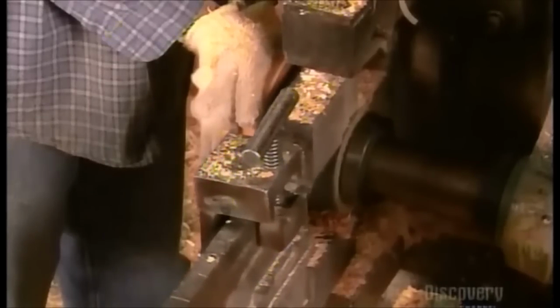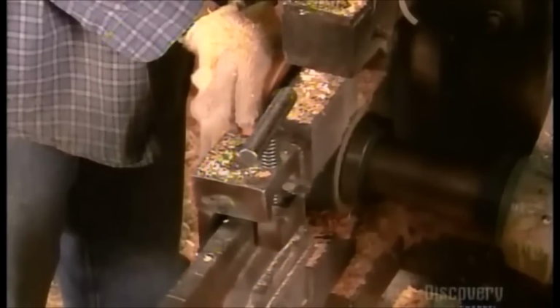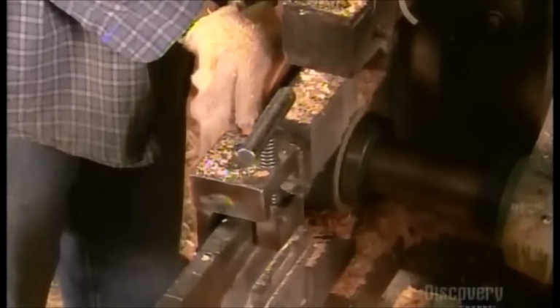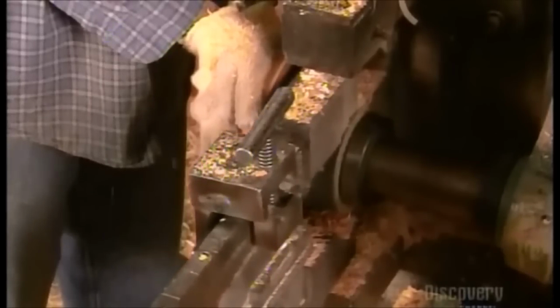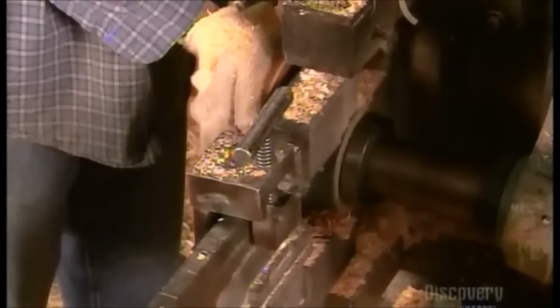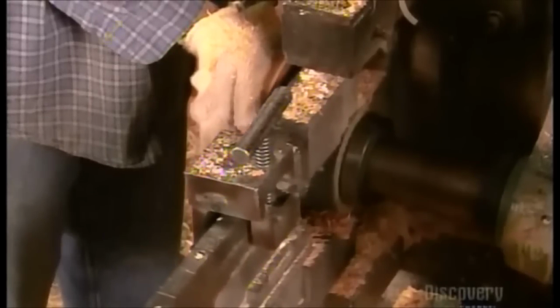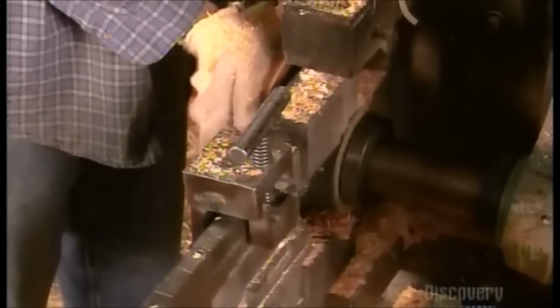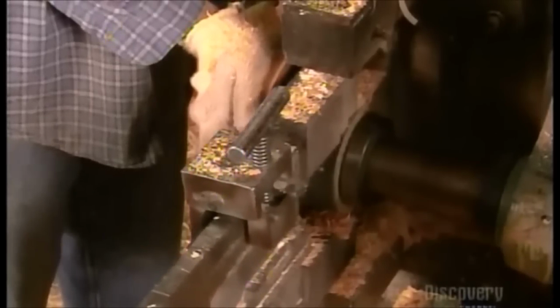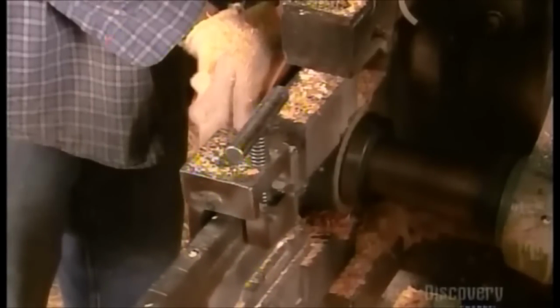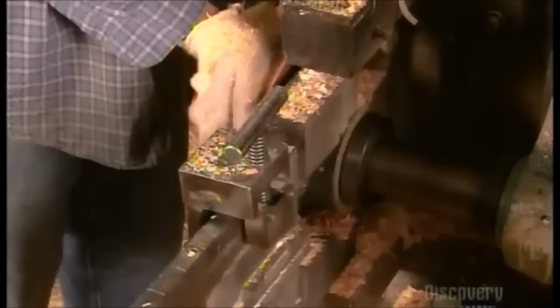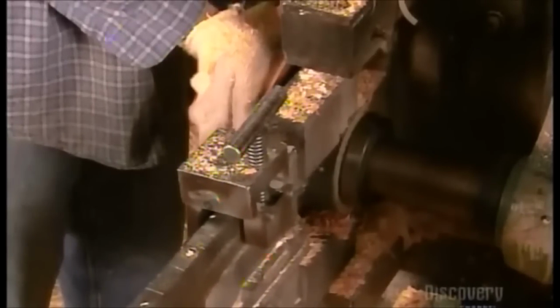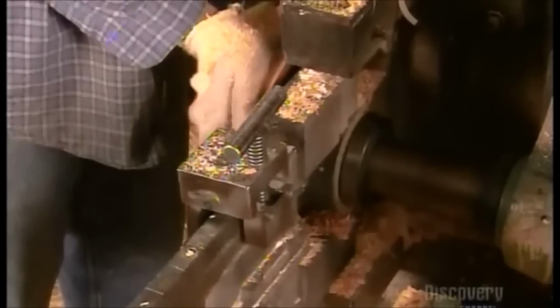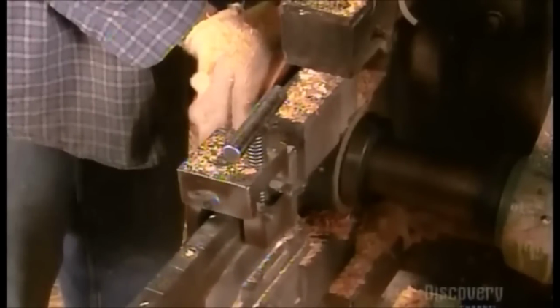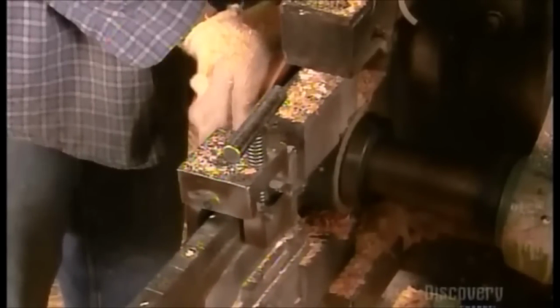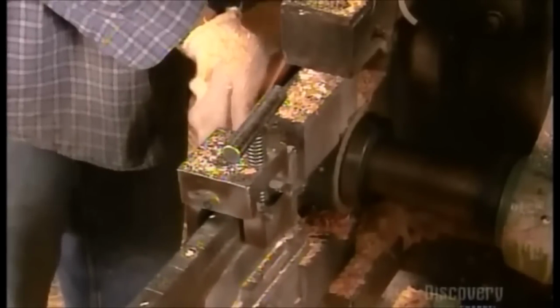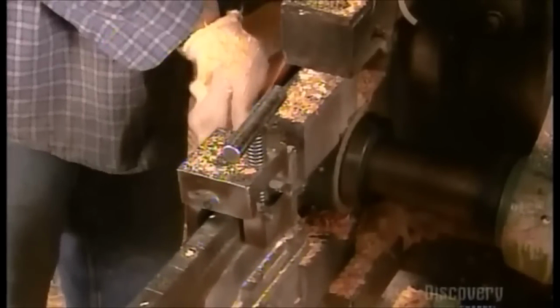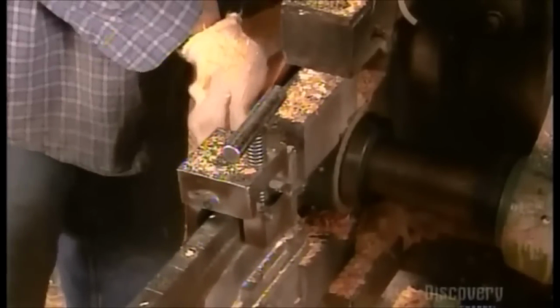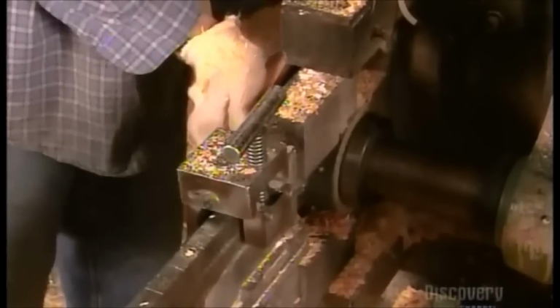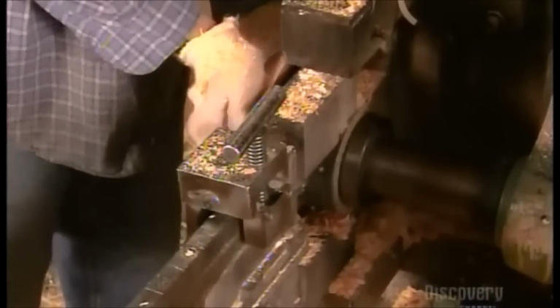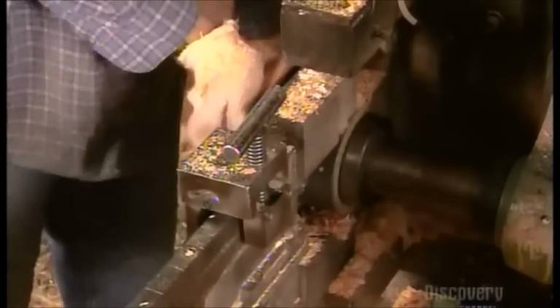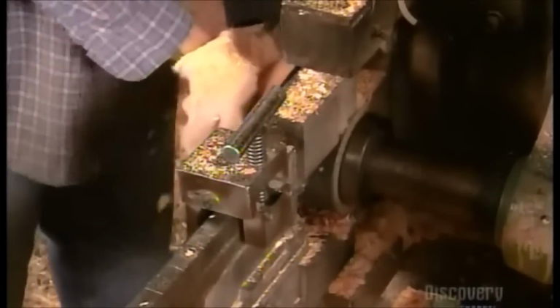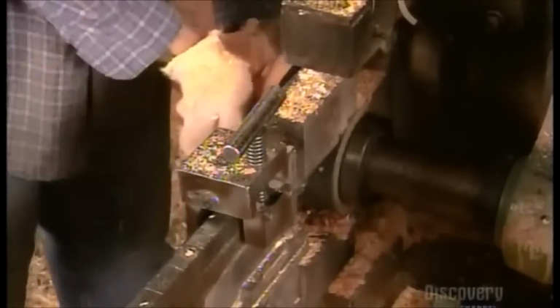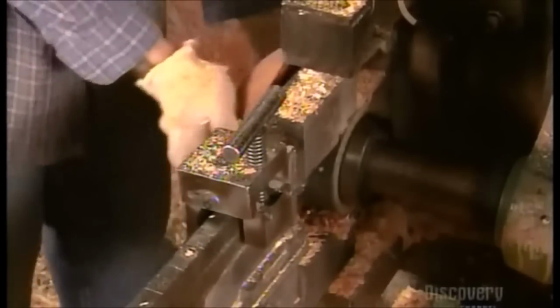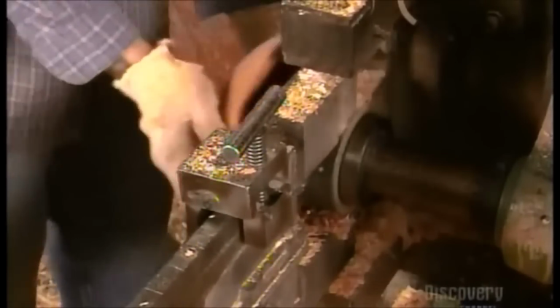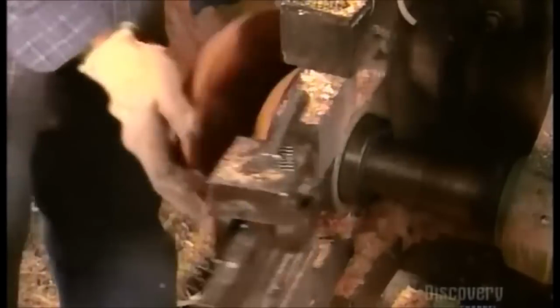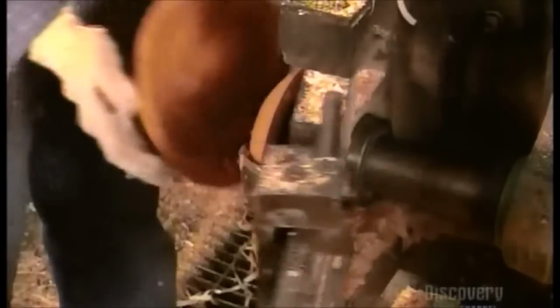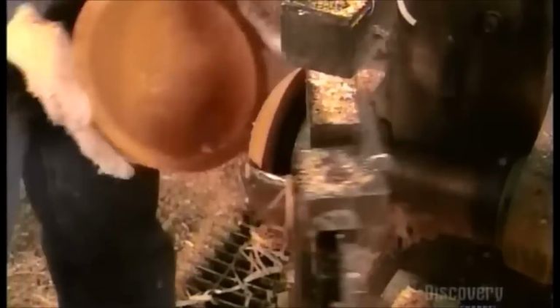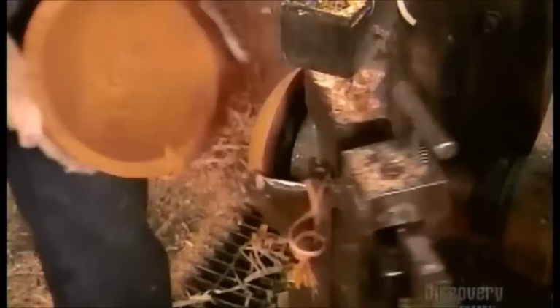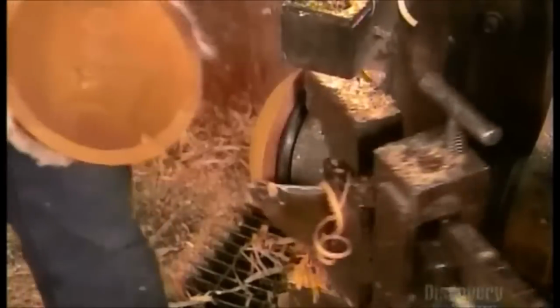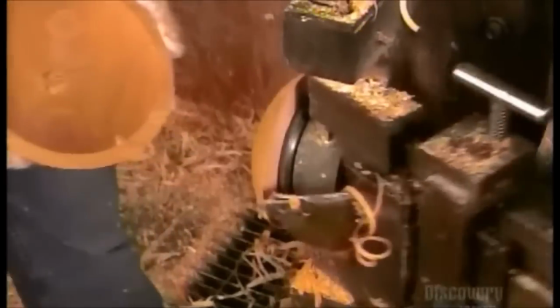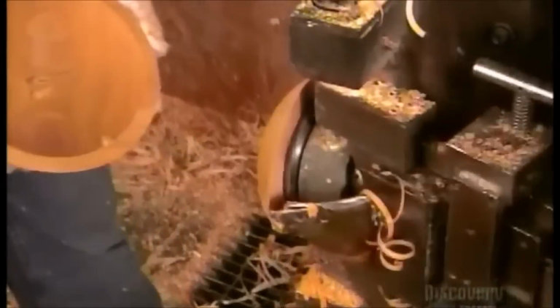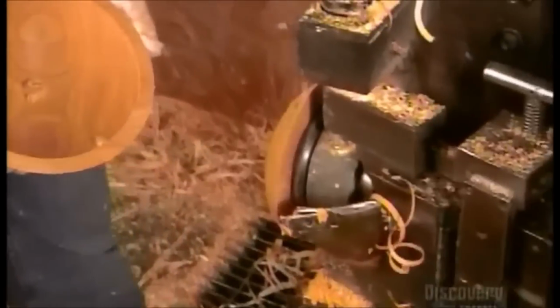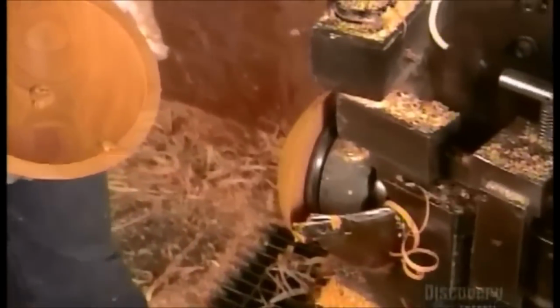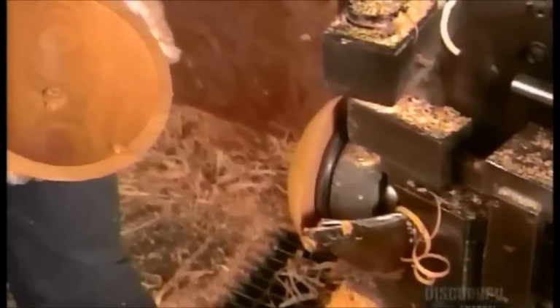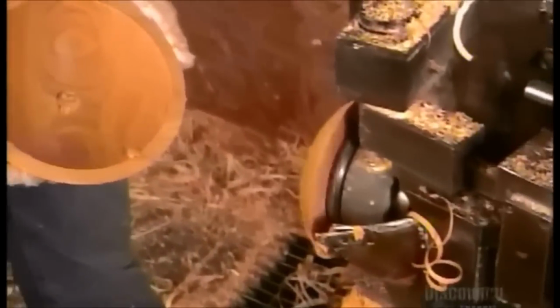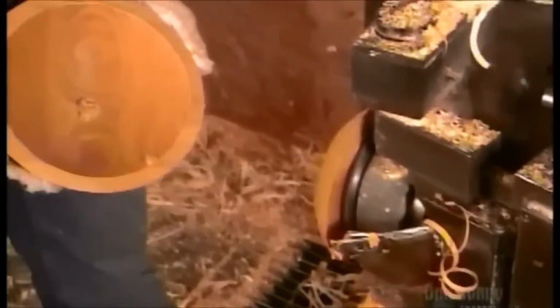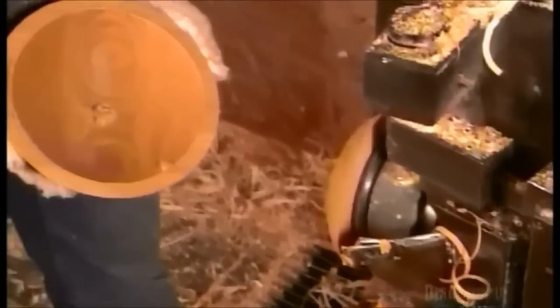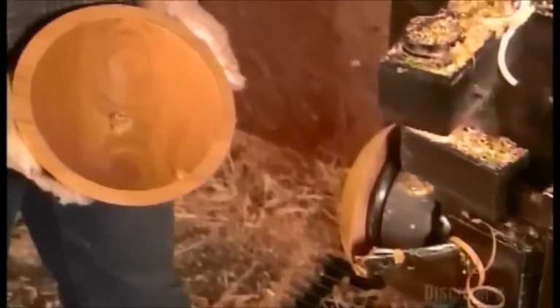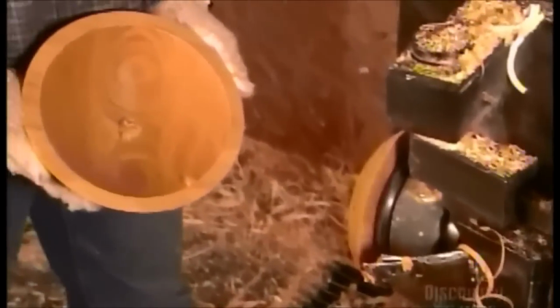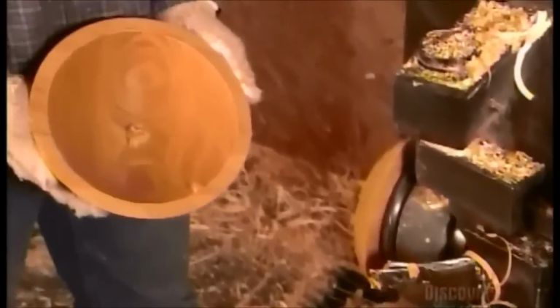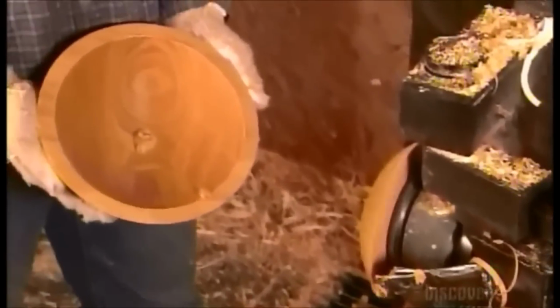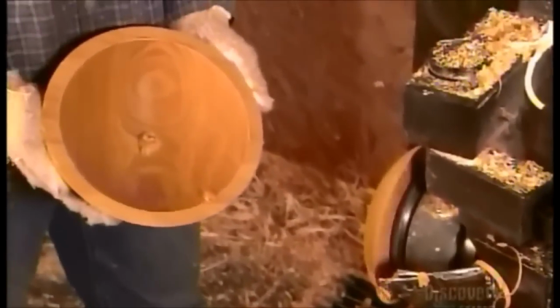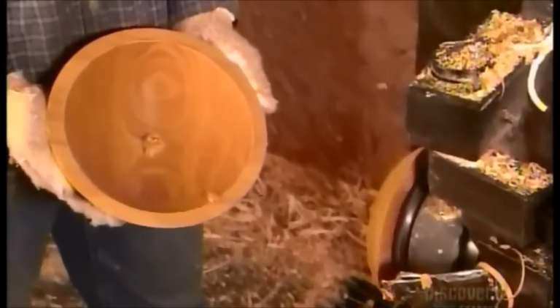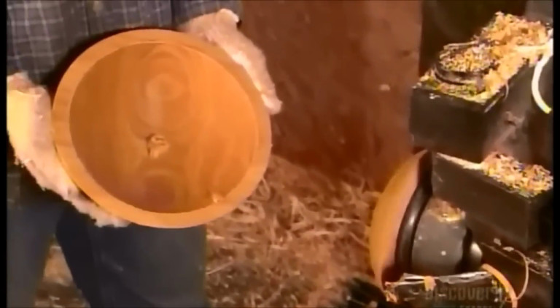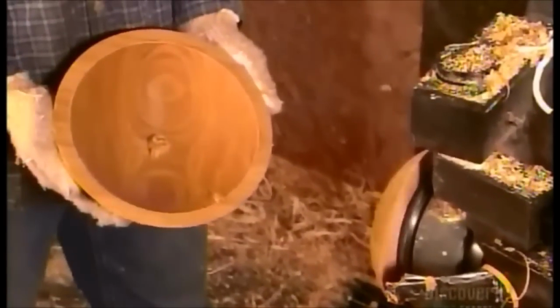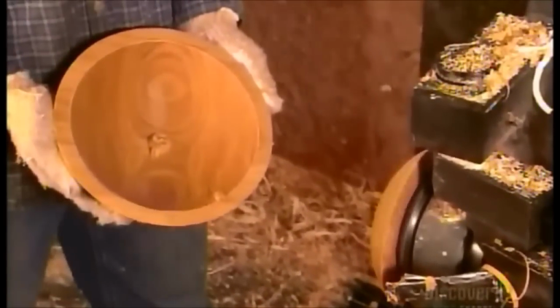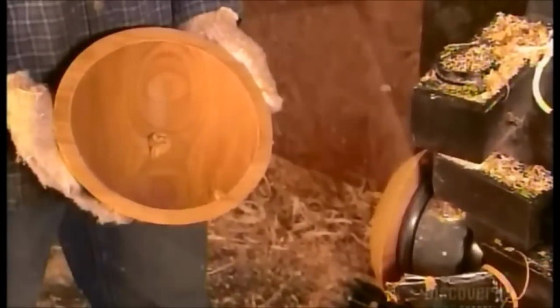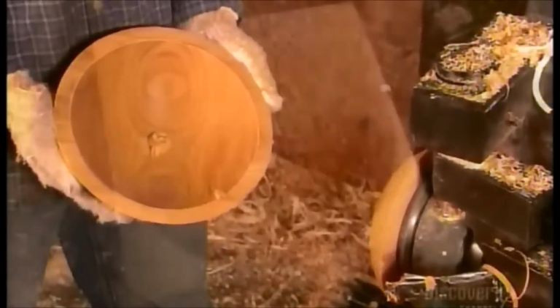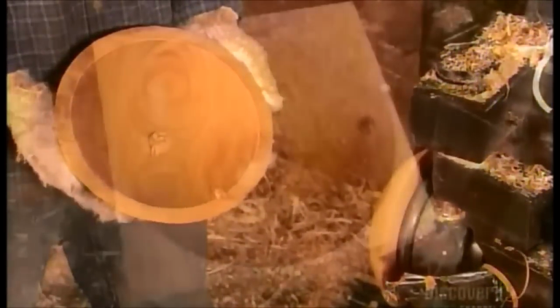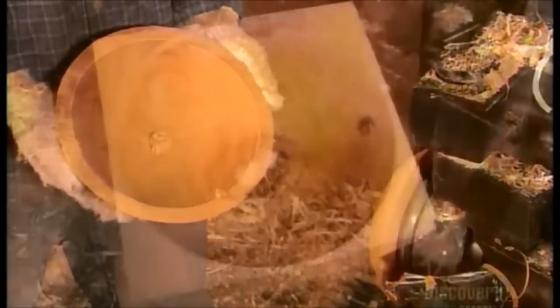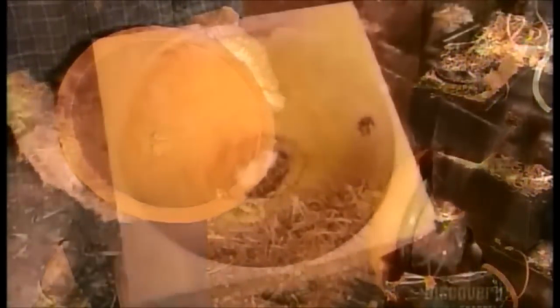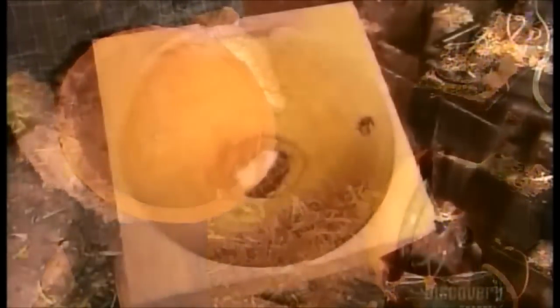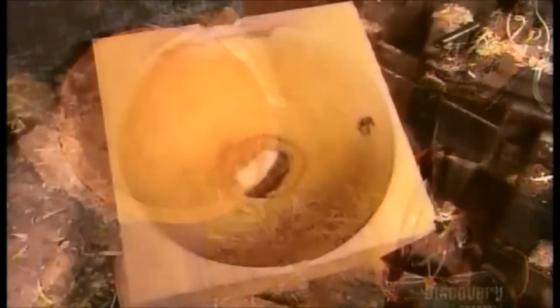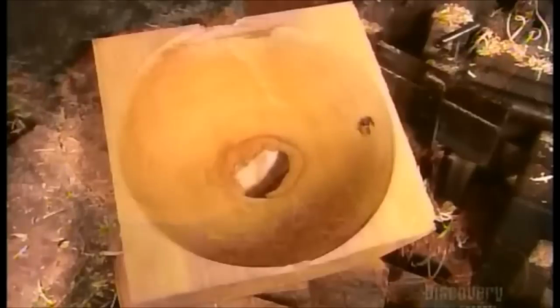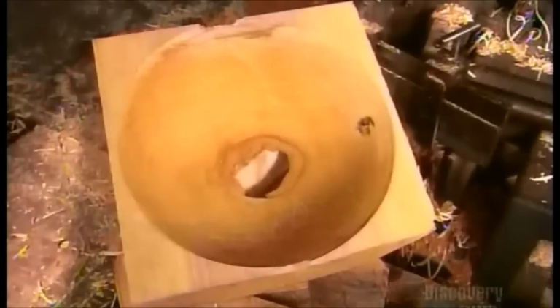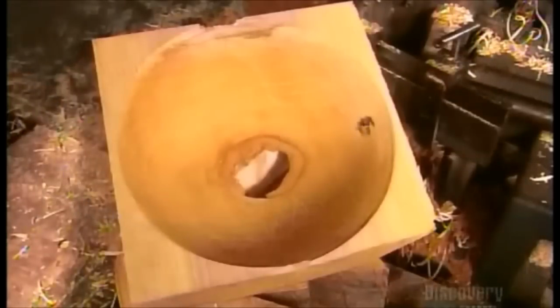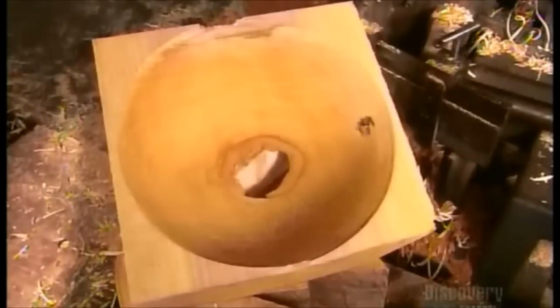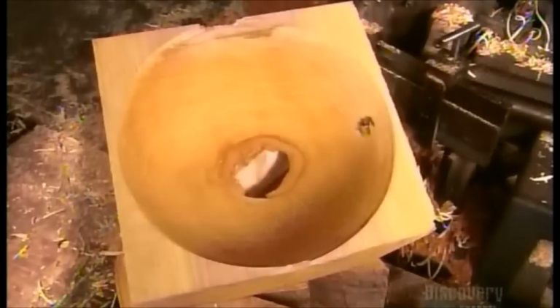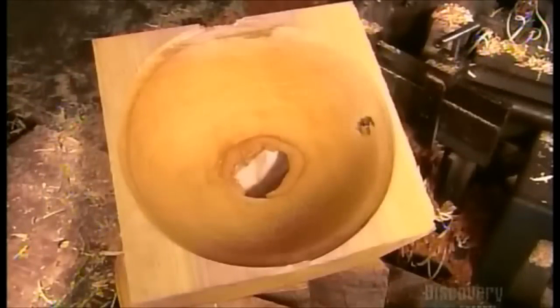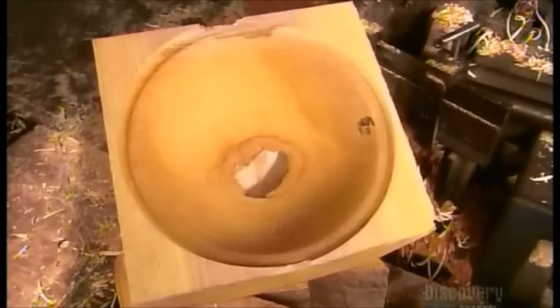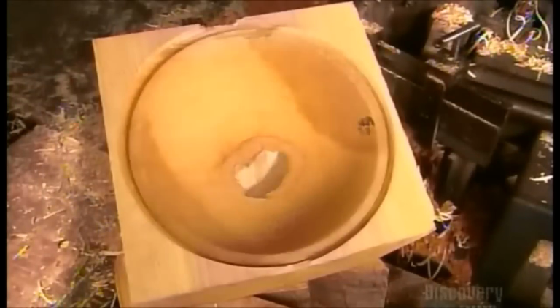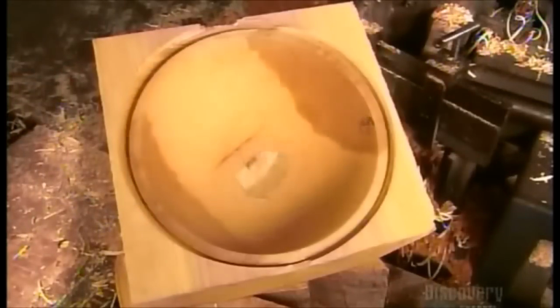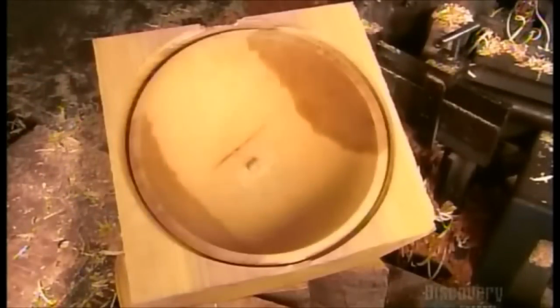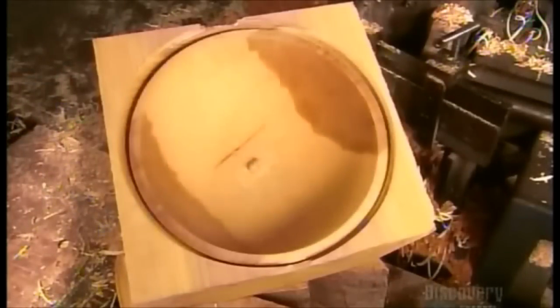This one bowl blank produces four nested bowls, the smallest measuring about 23 centimeters in diameter.